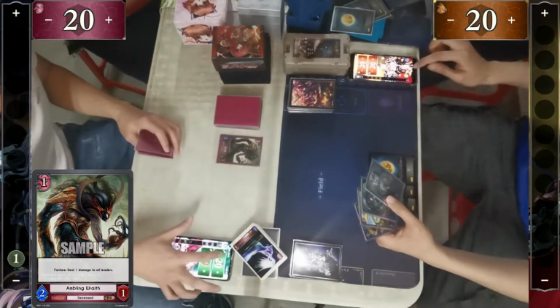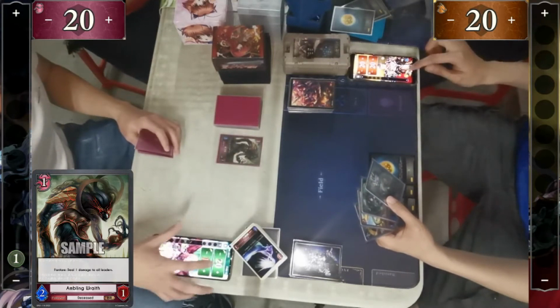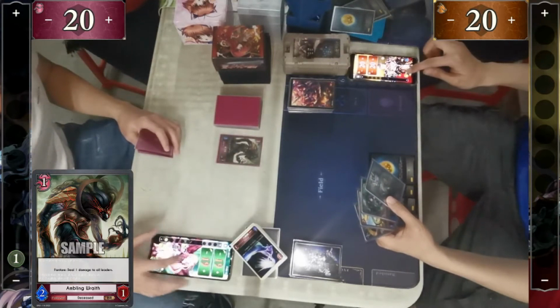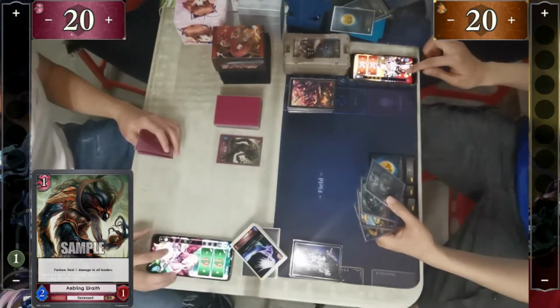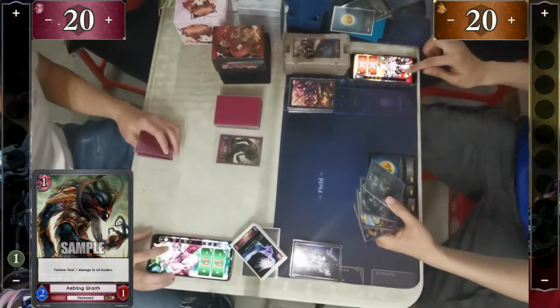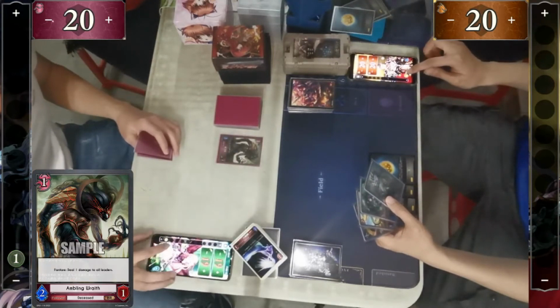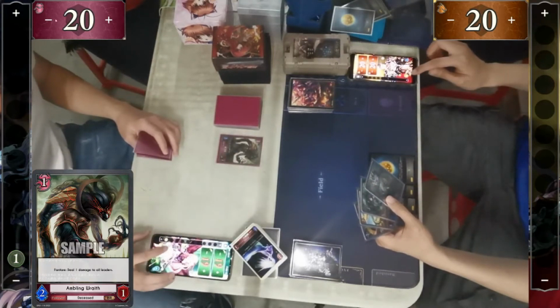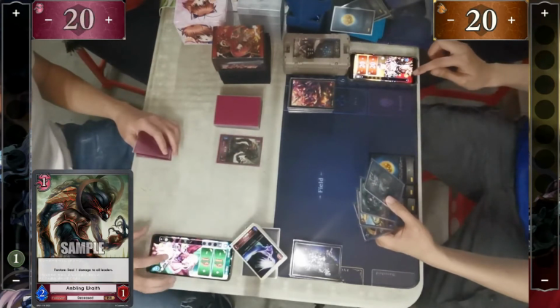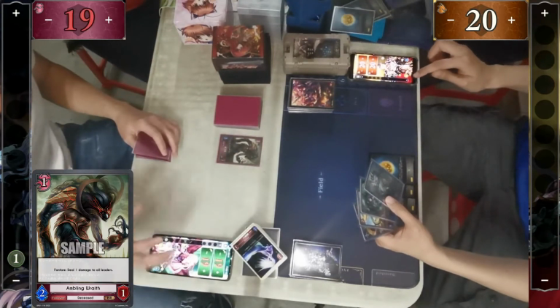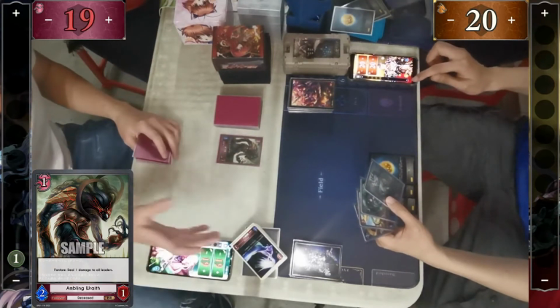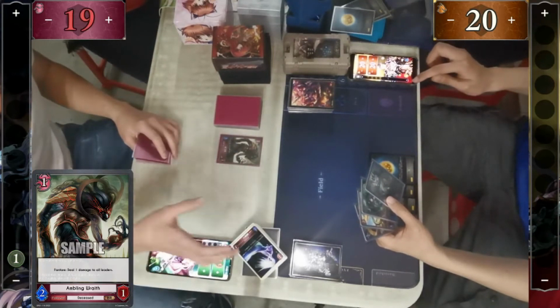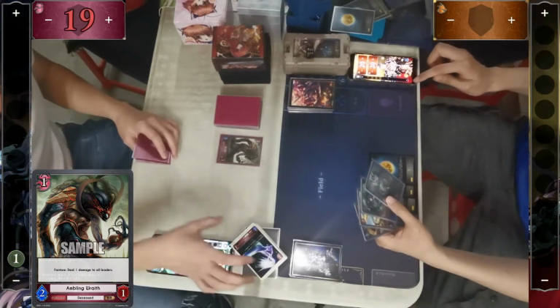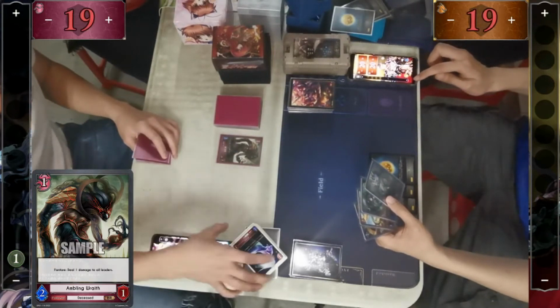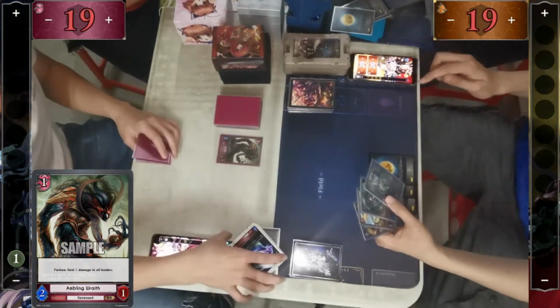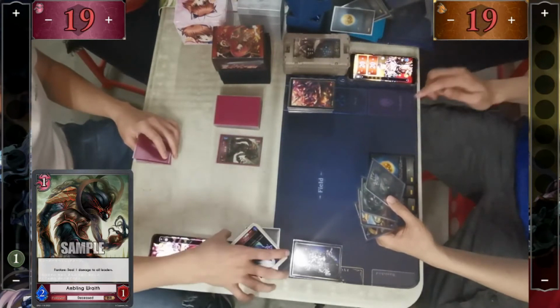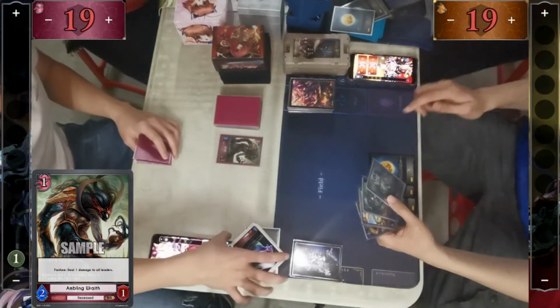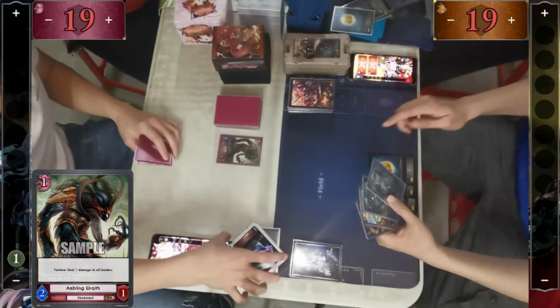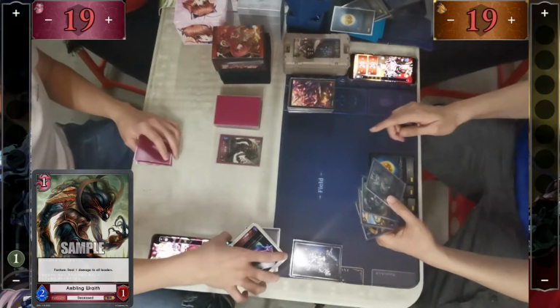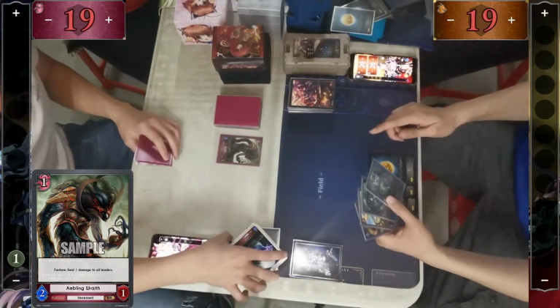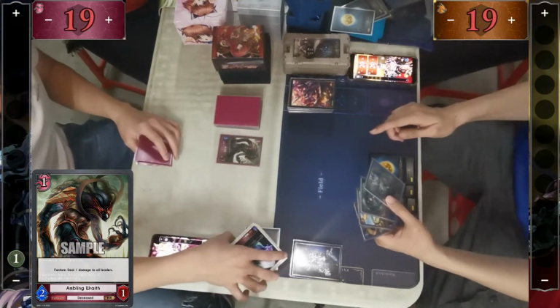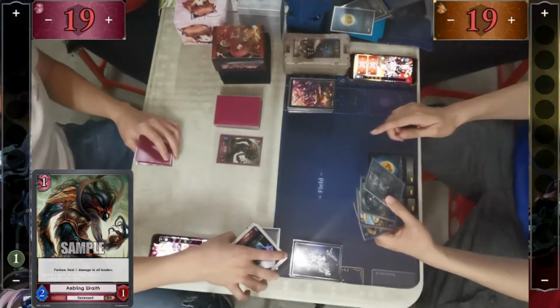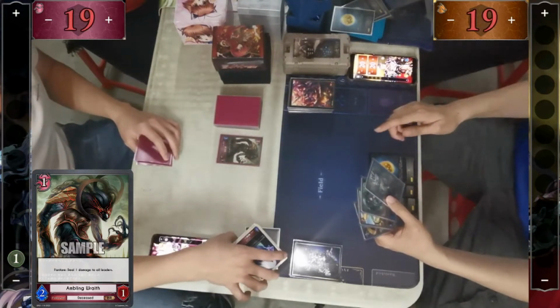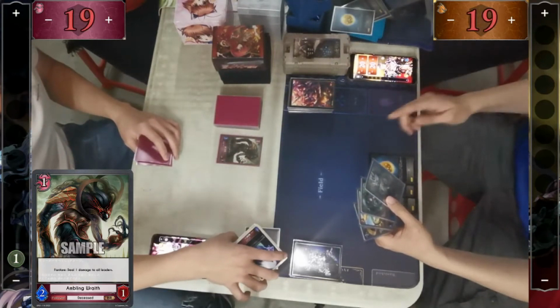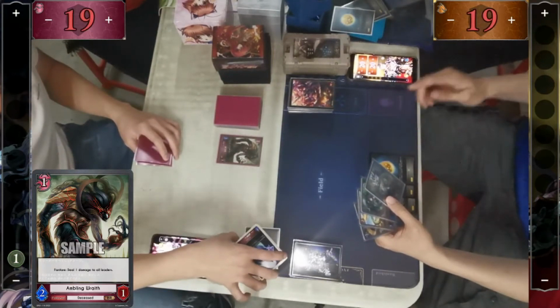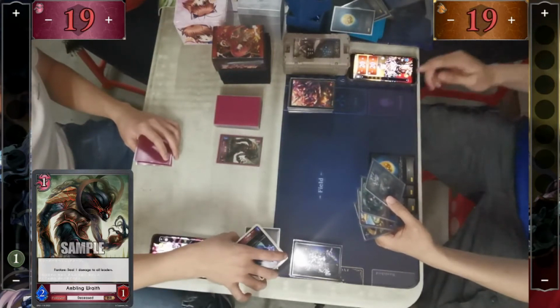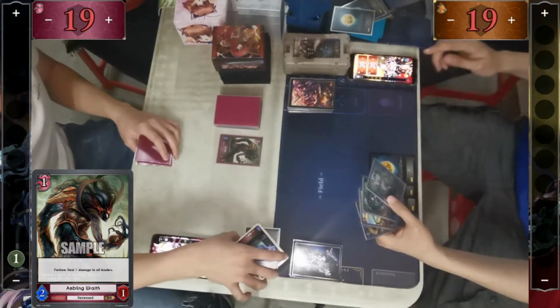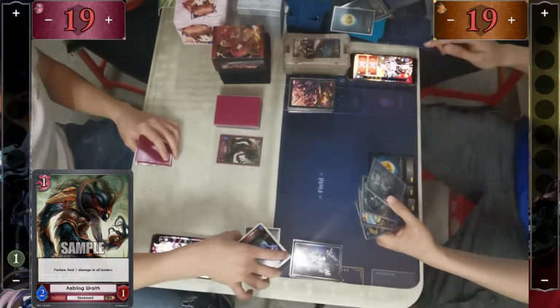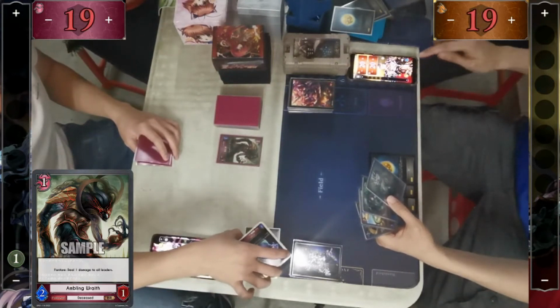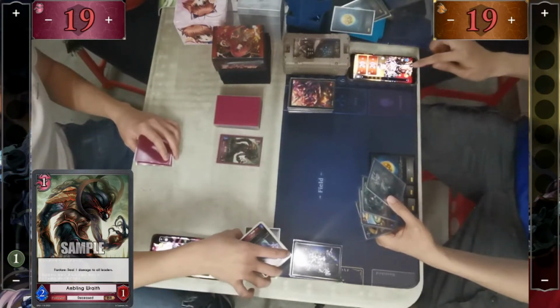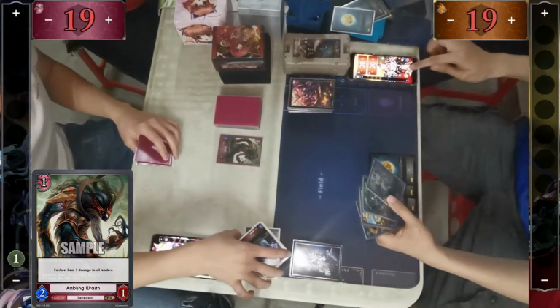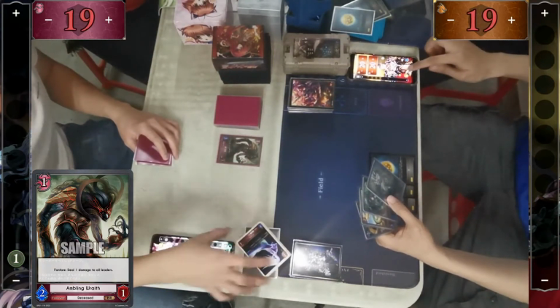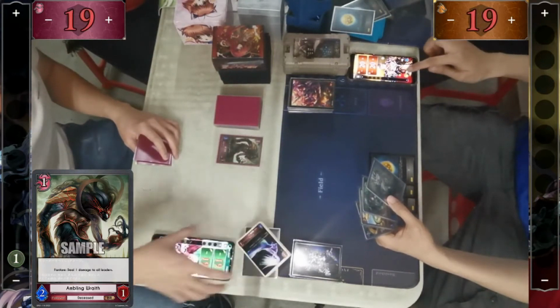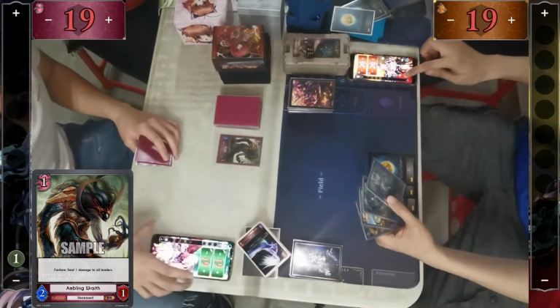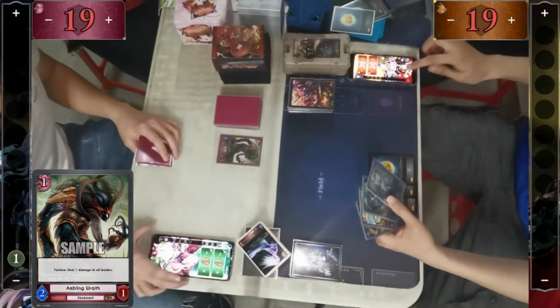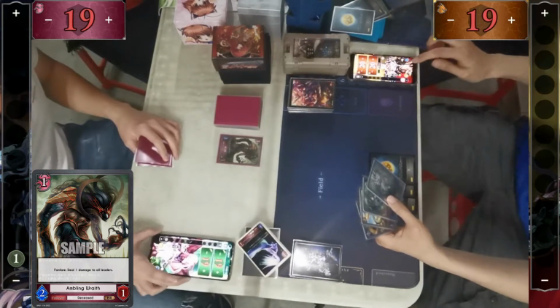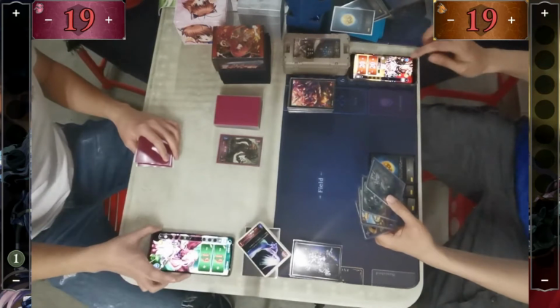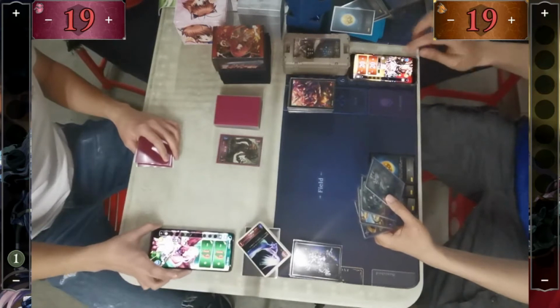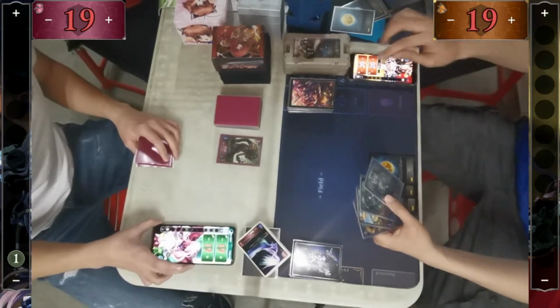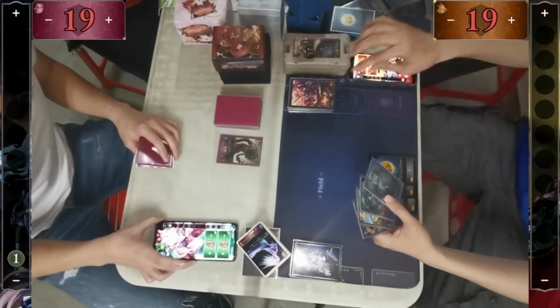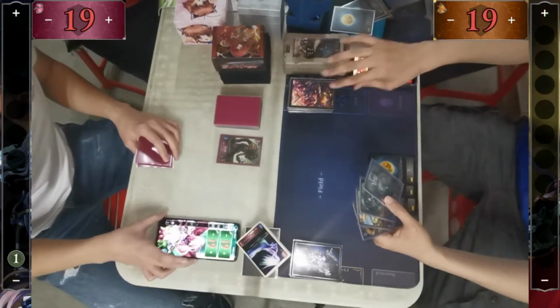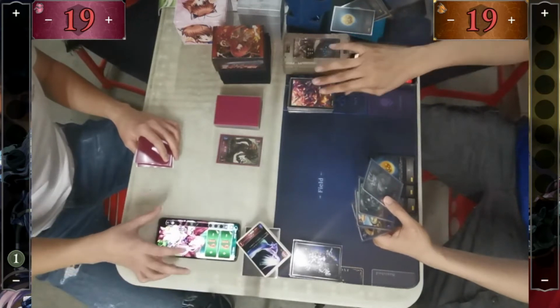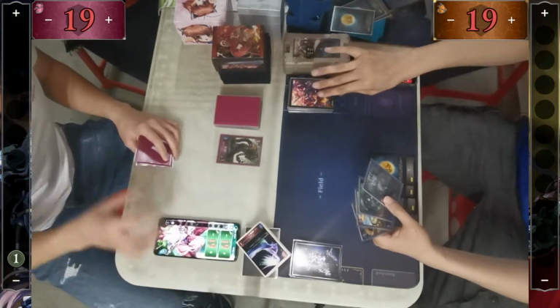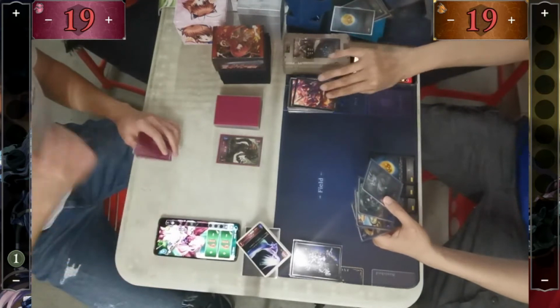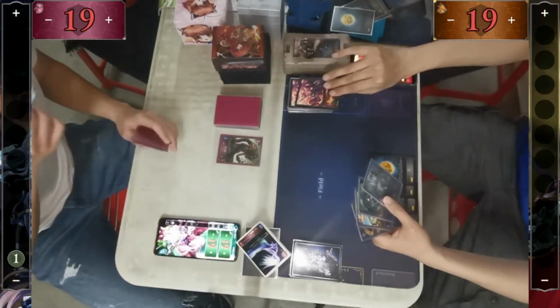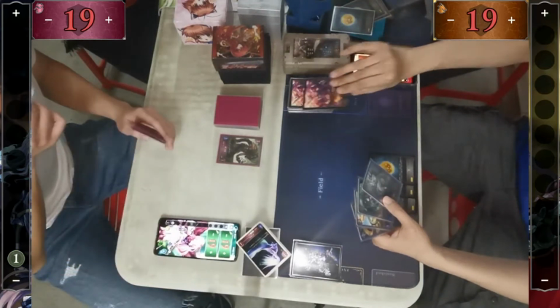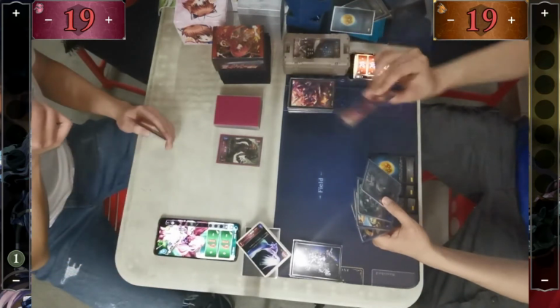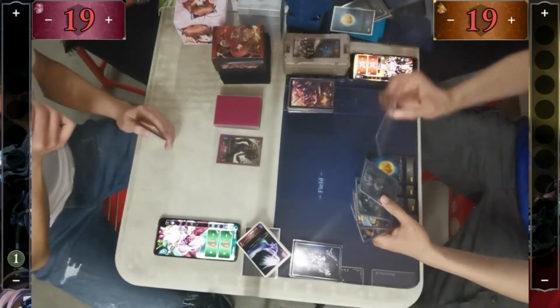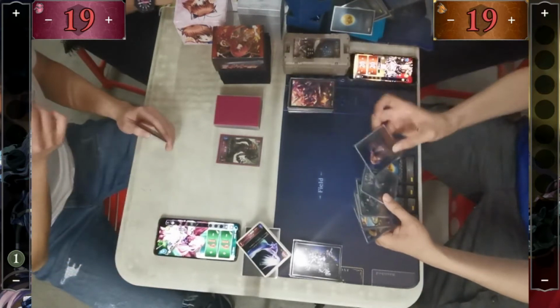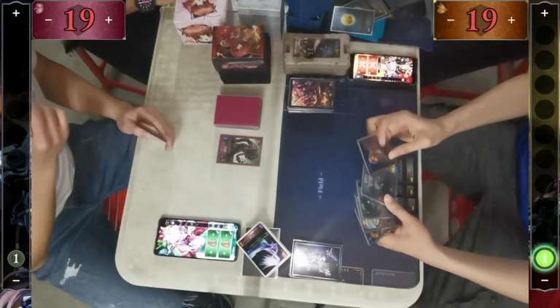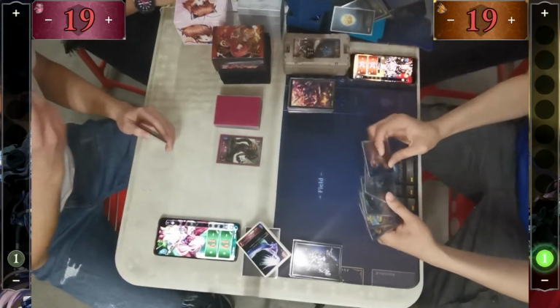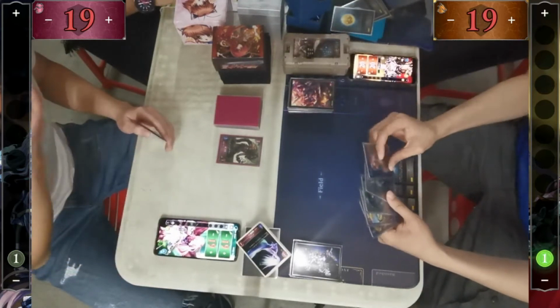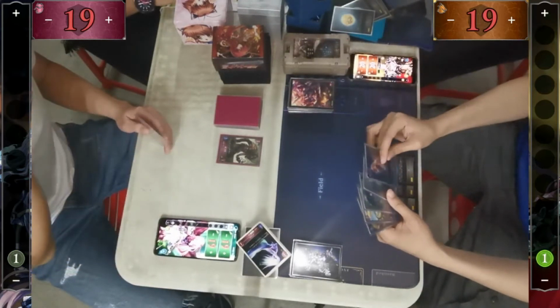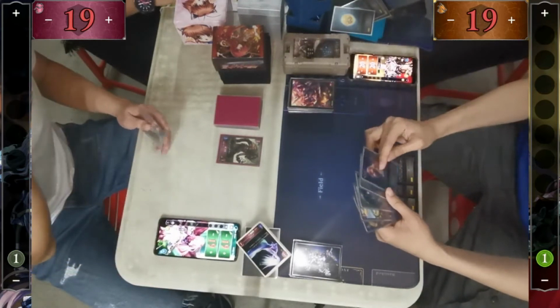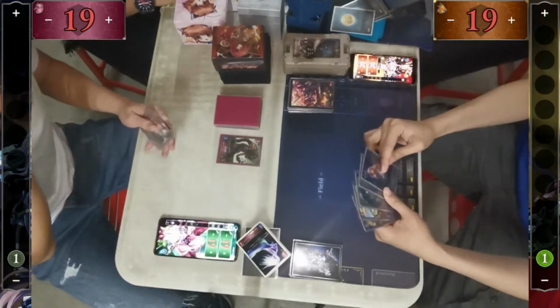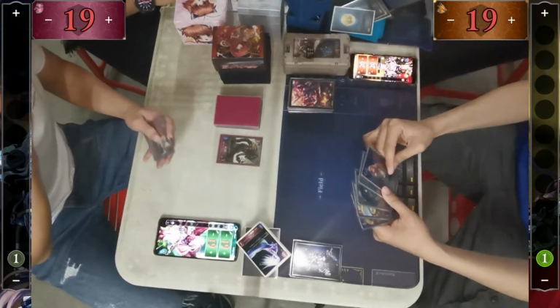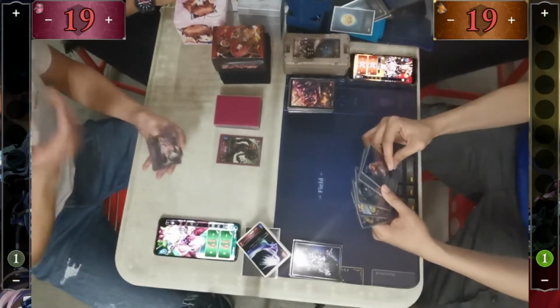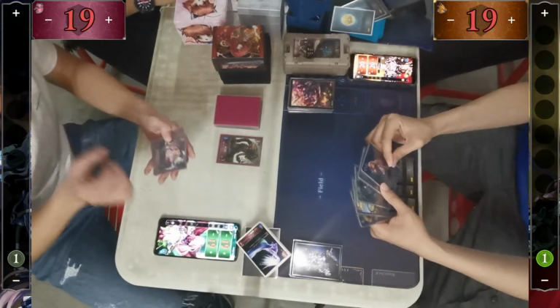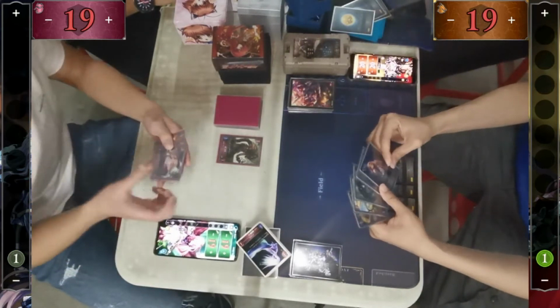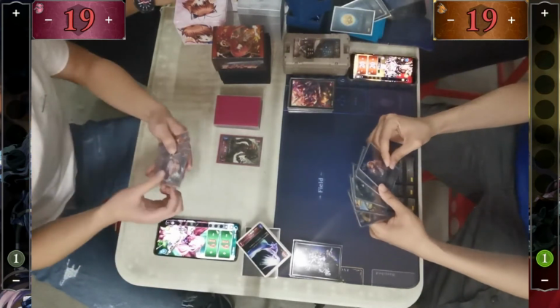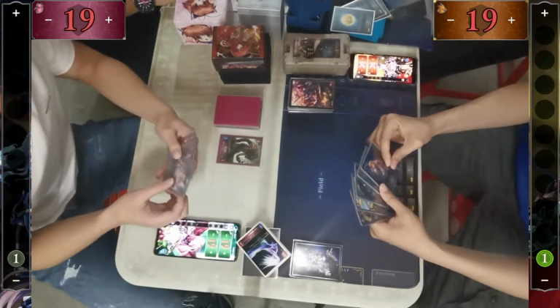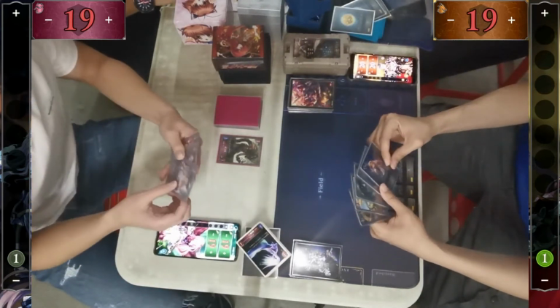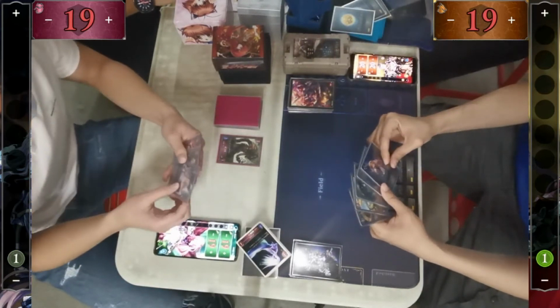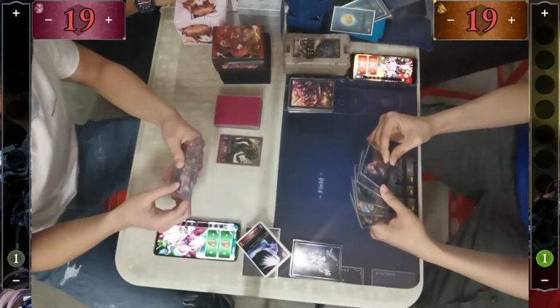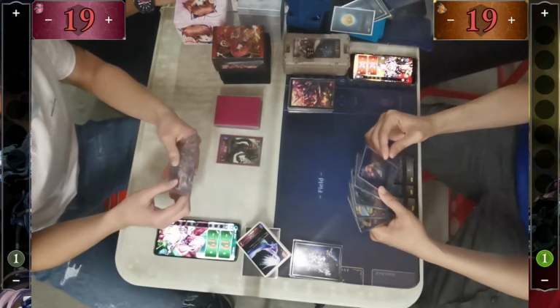Nightmare starts the temple with an Emblem Rave, dealing 1 damage to both players. This is one of the best openings for Aggro Nightmare currently in the meta.